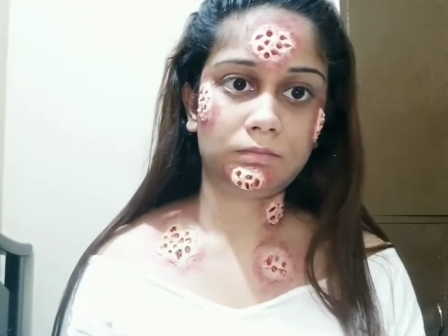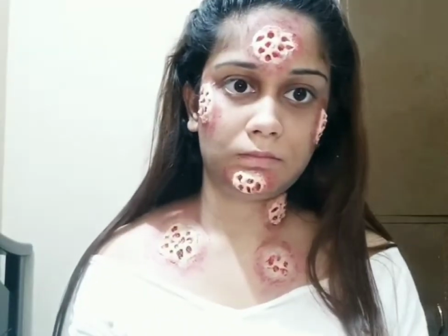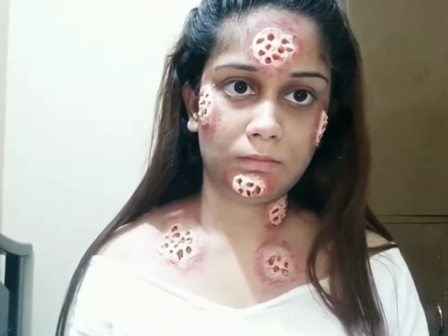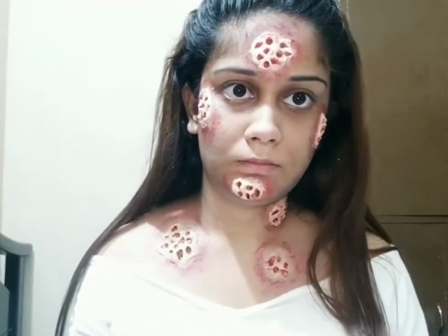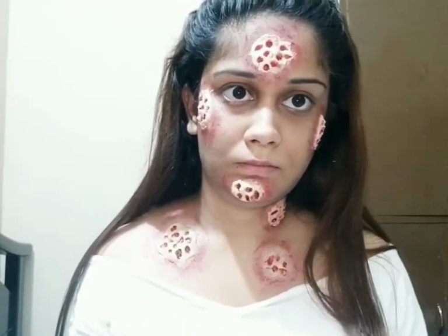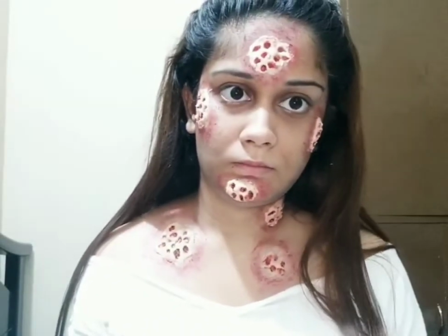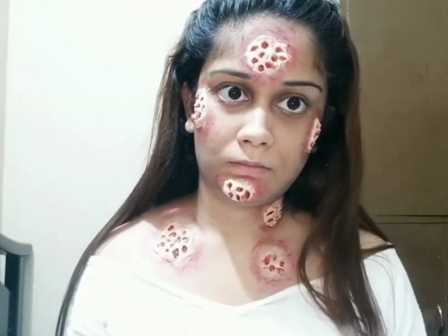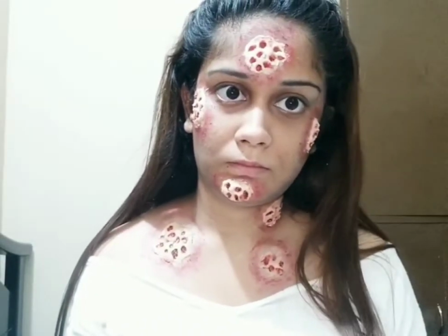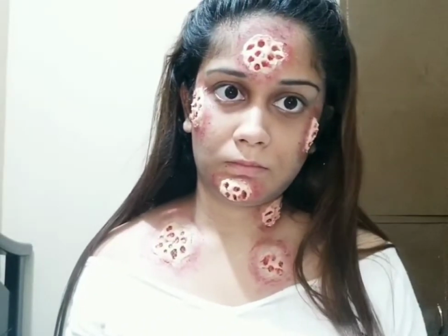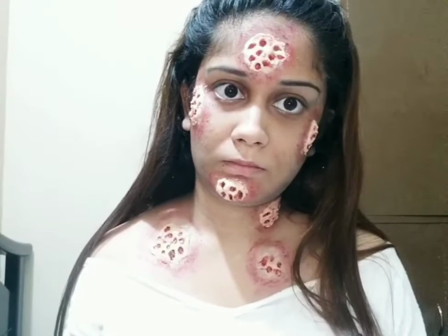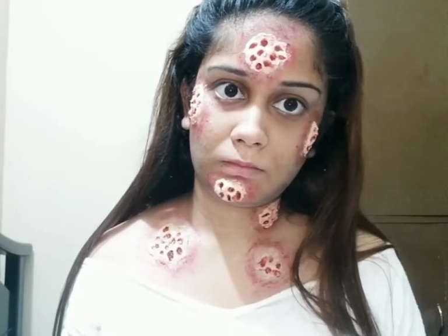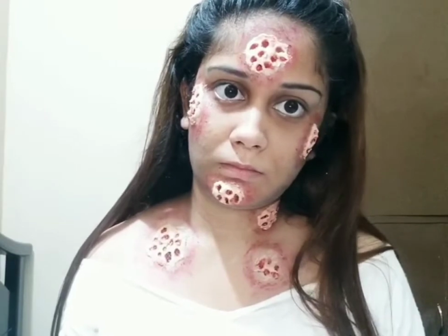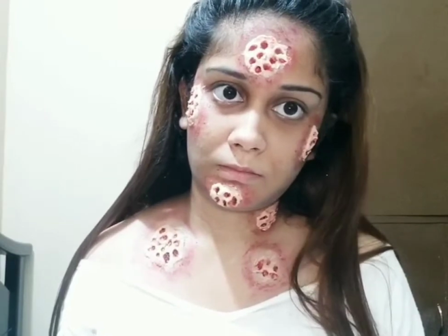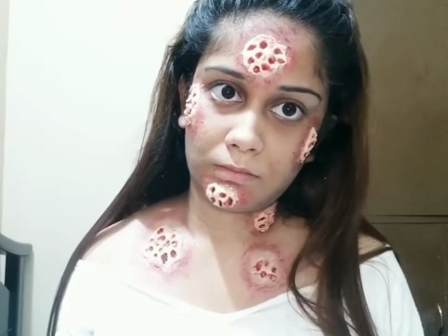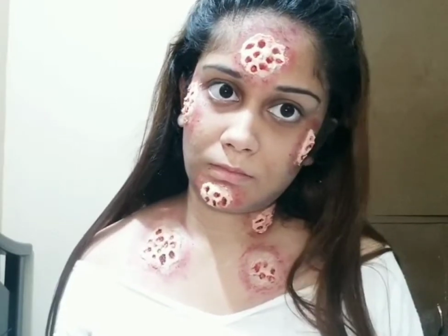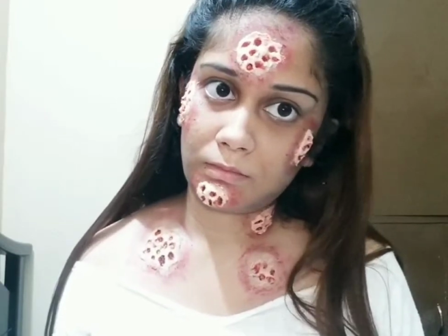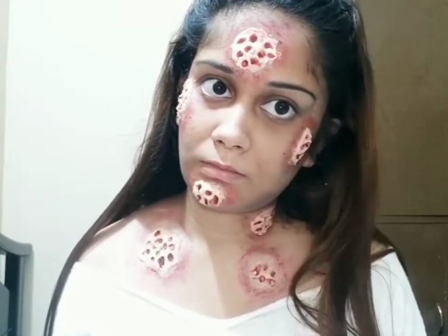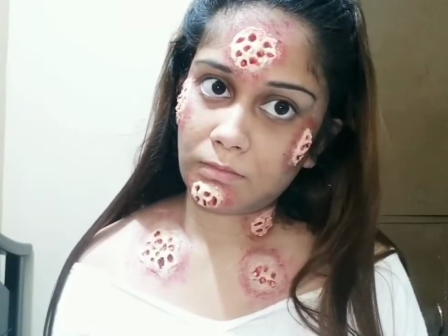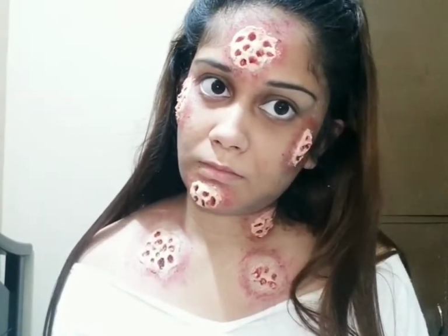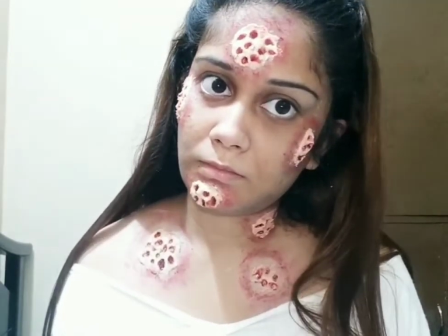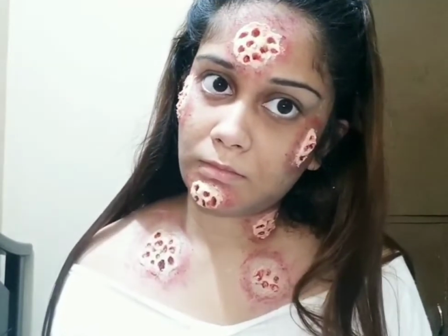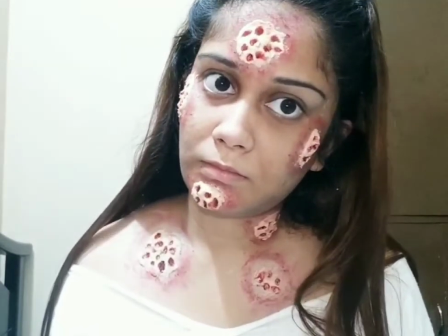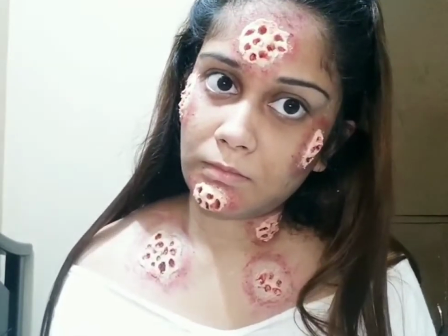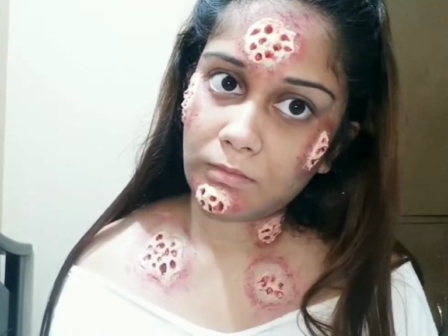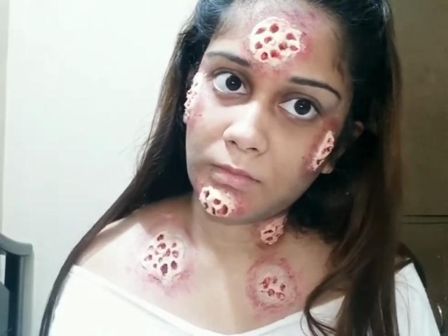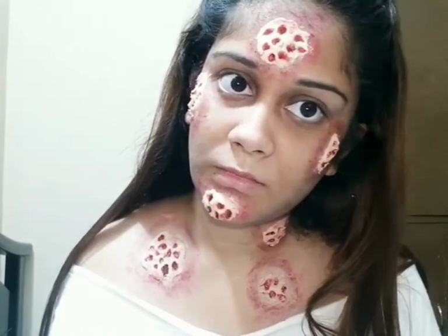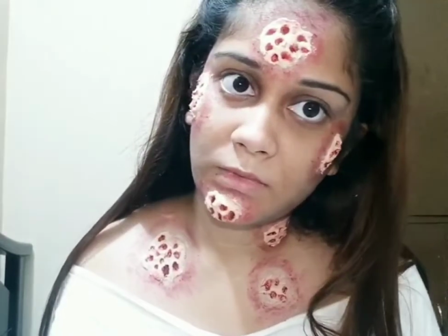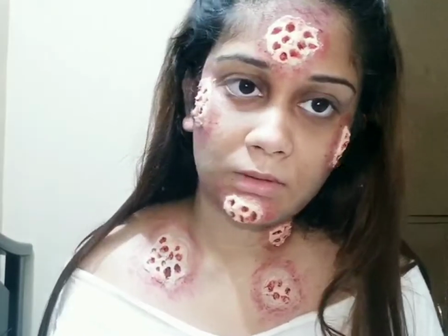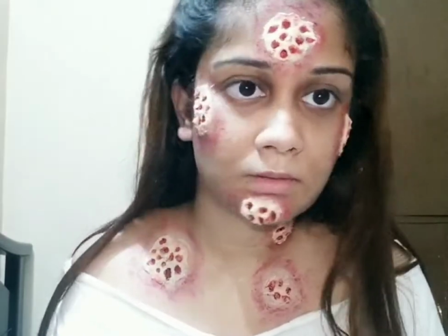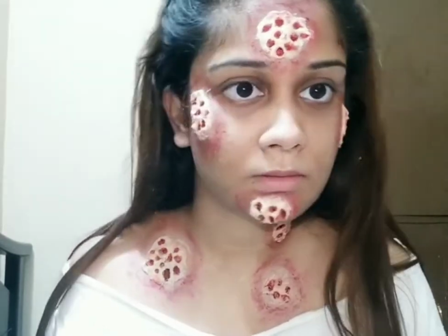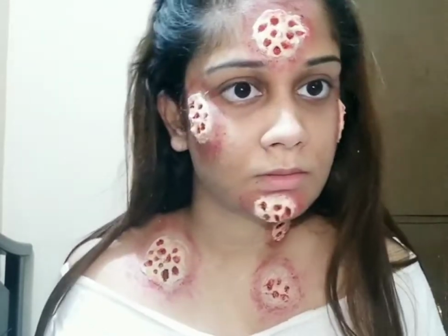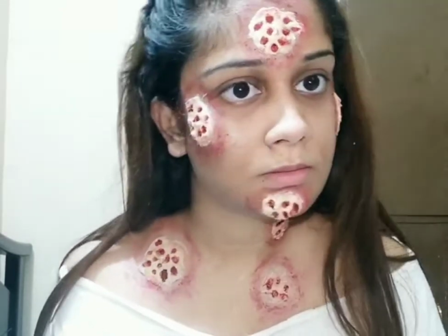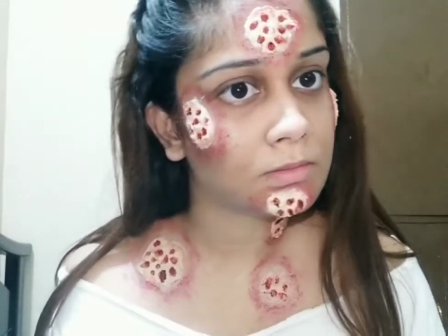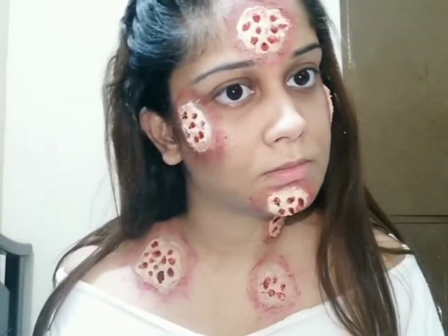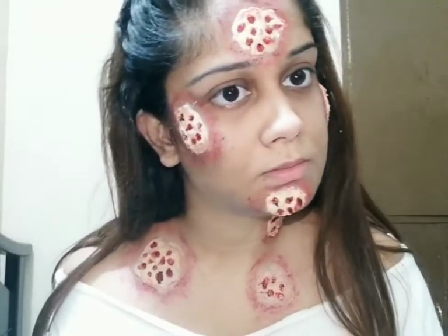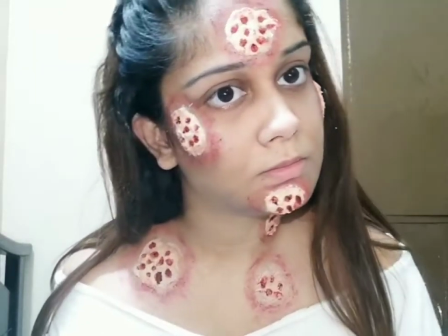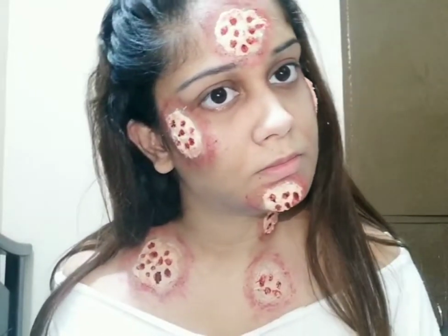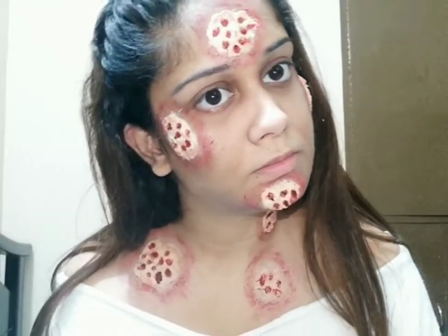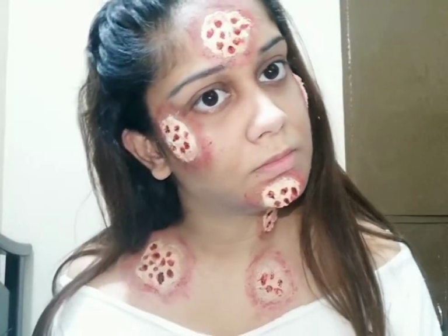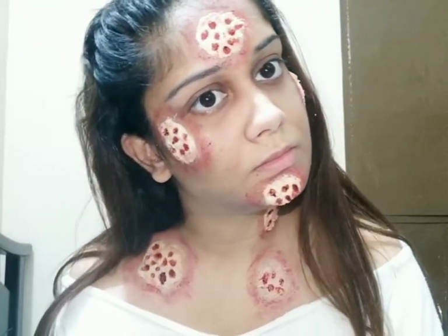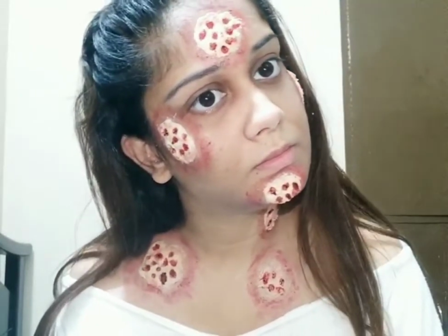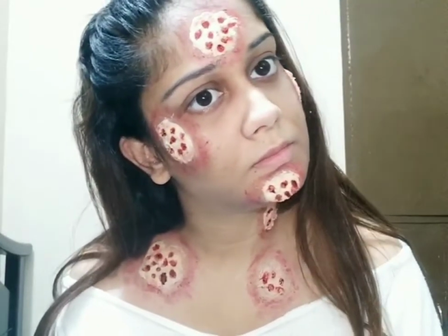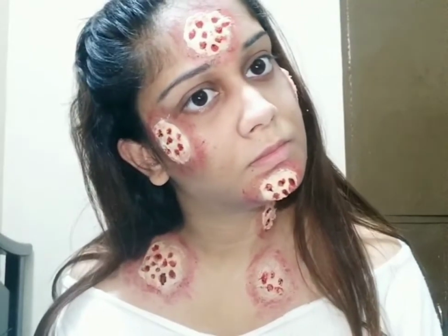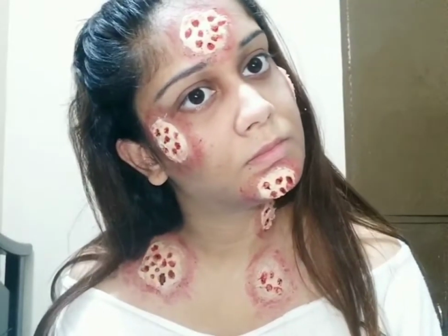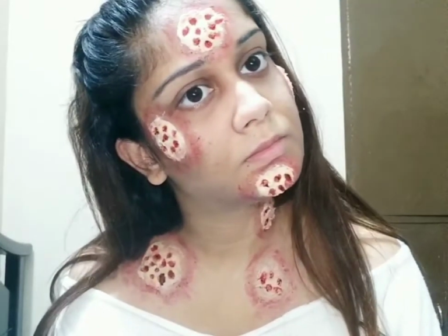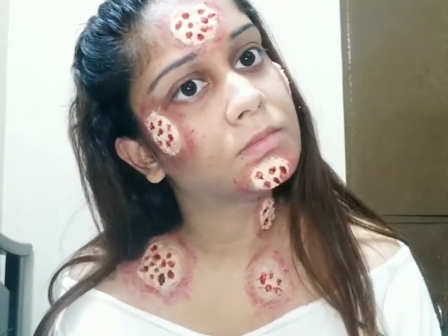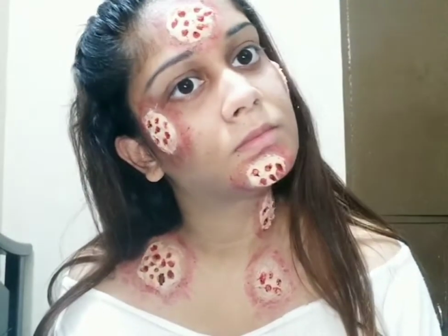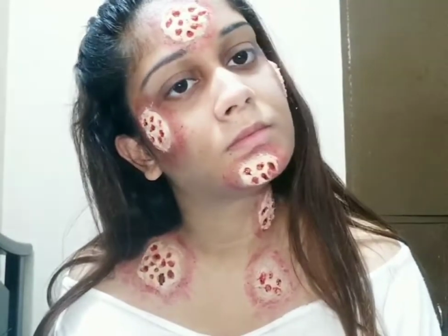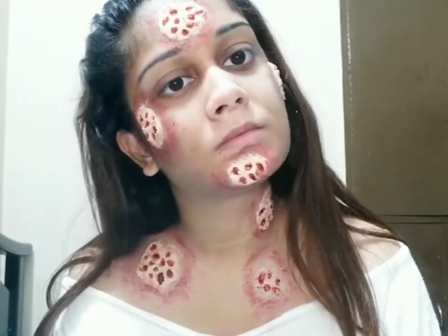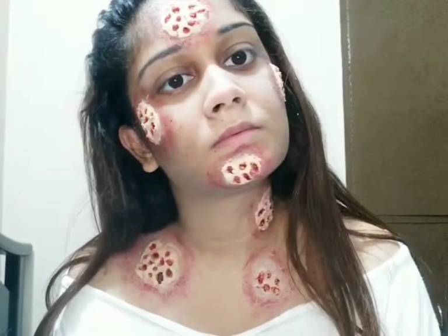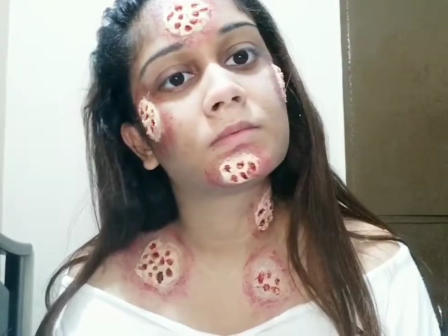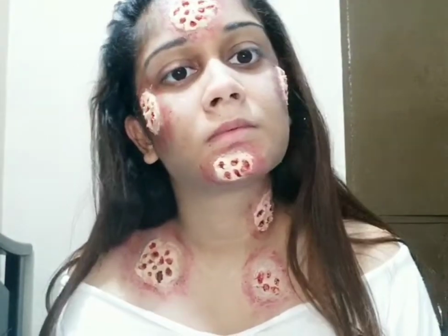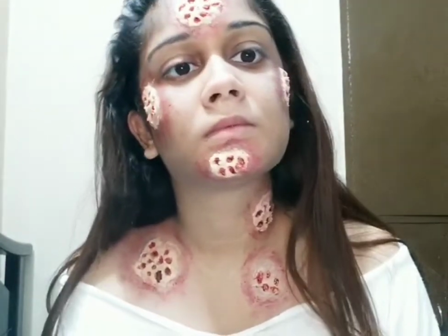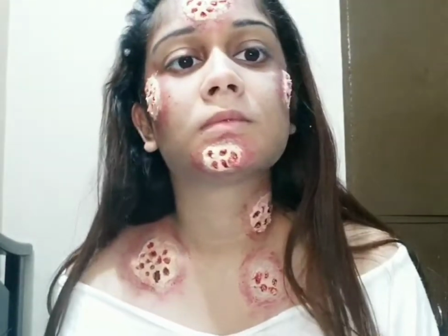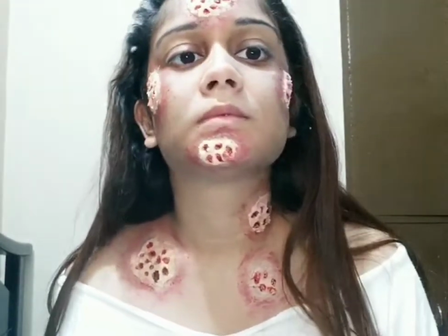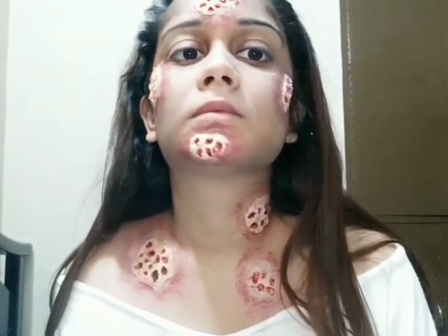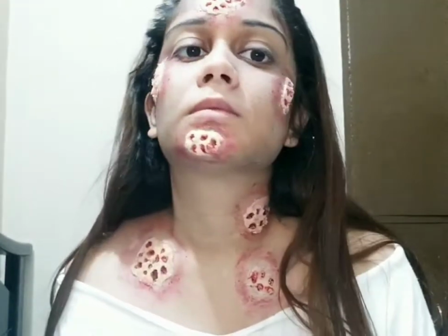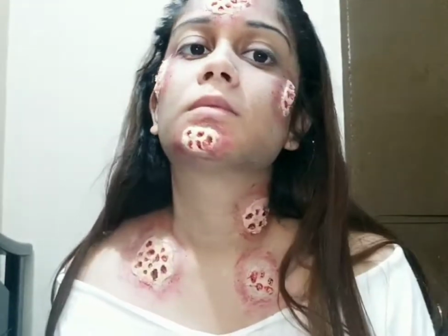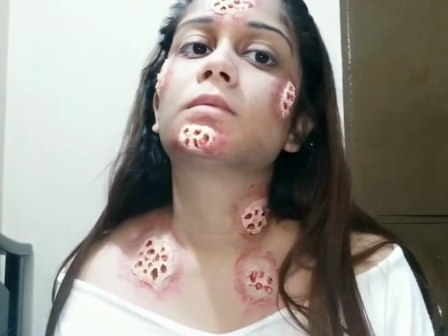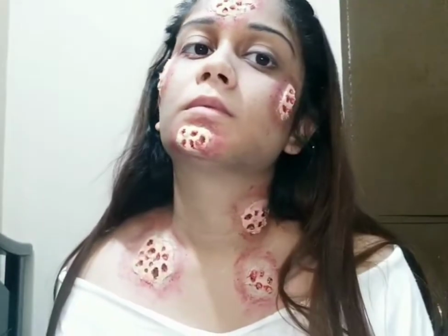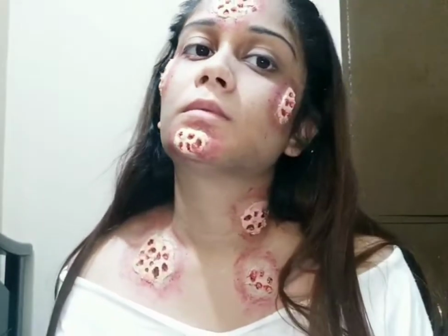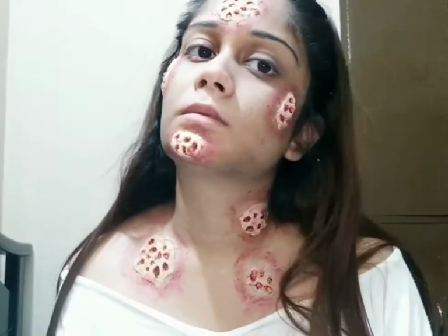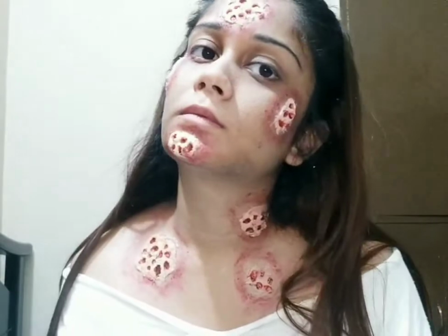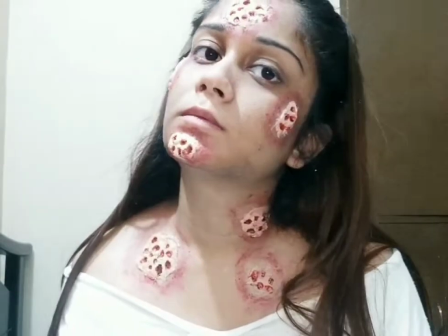So this is the final look of Trypophobia insect alert makeup. Hope you guys like it.